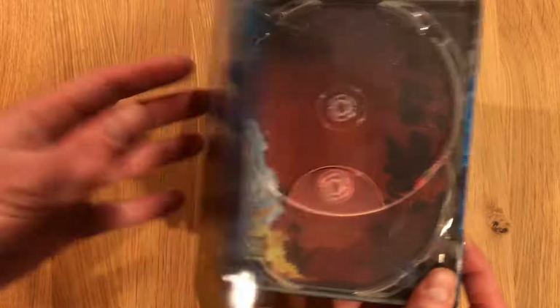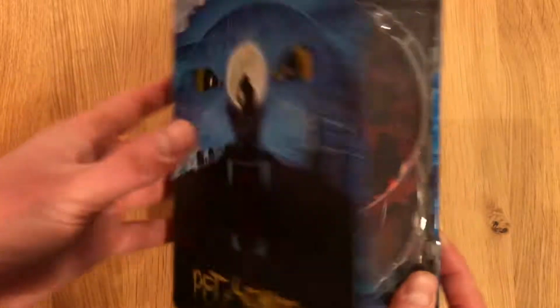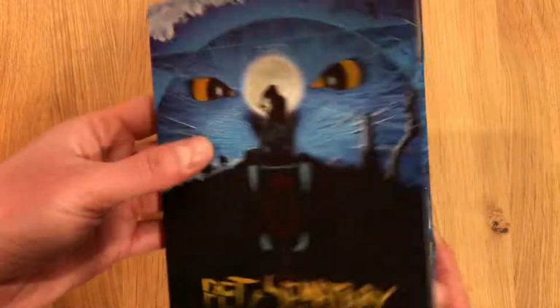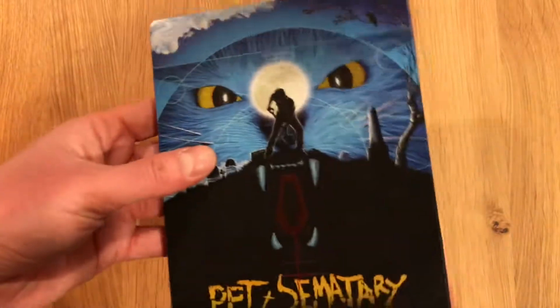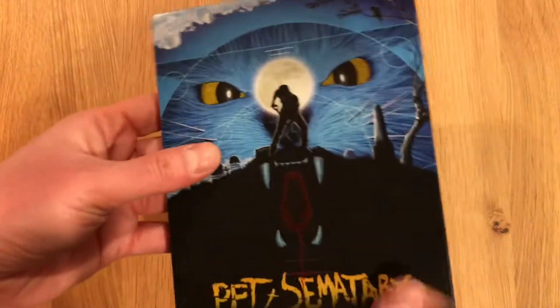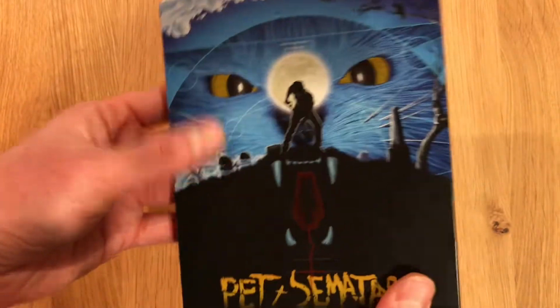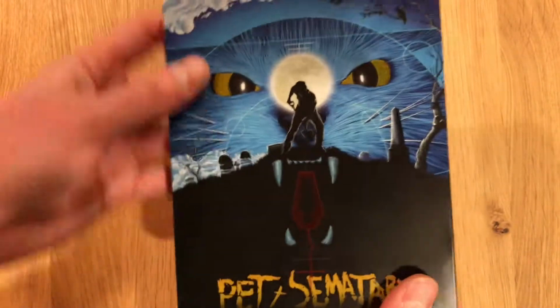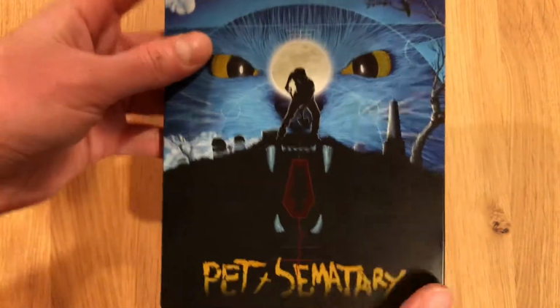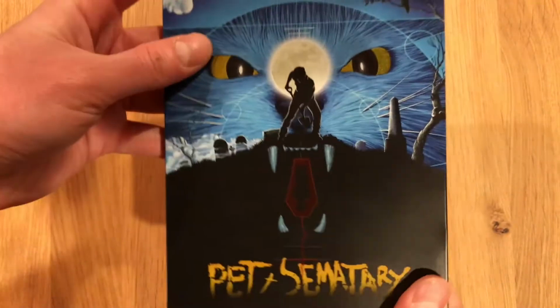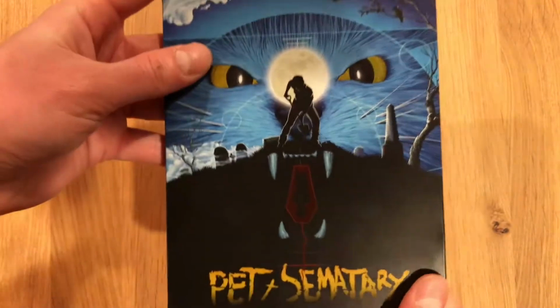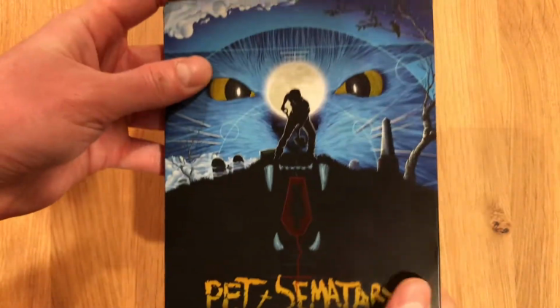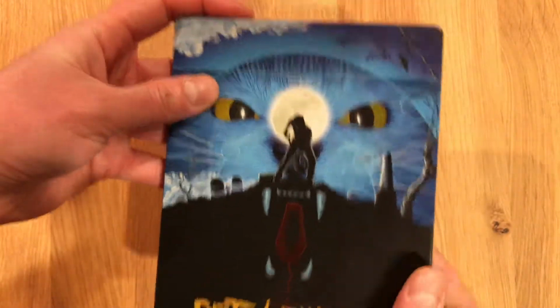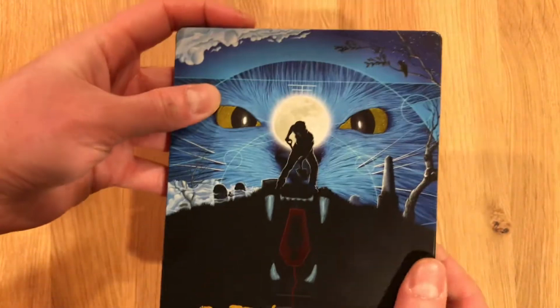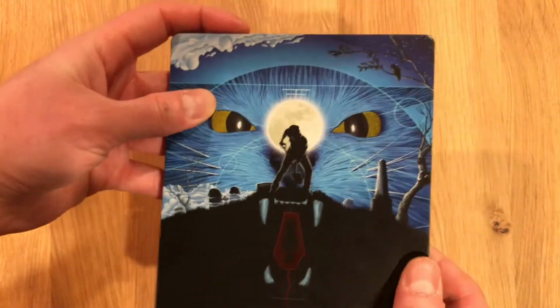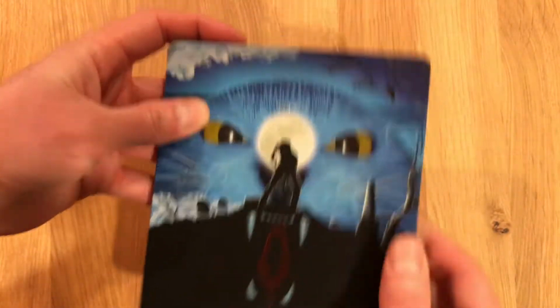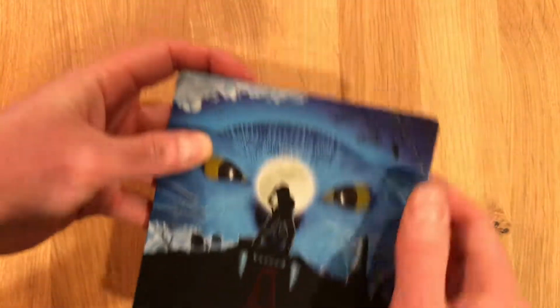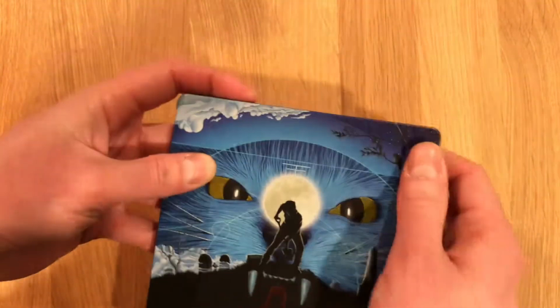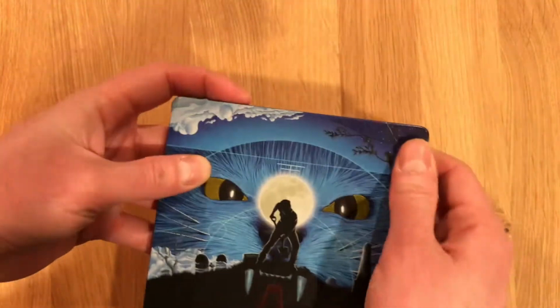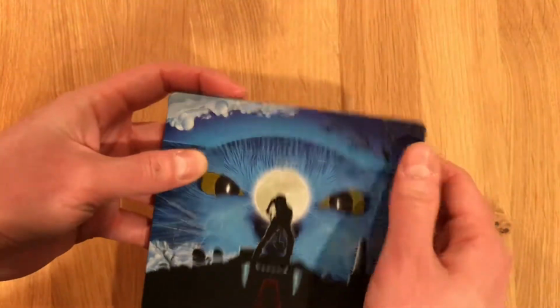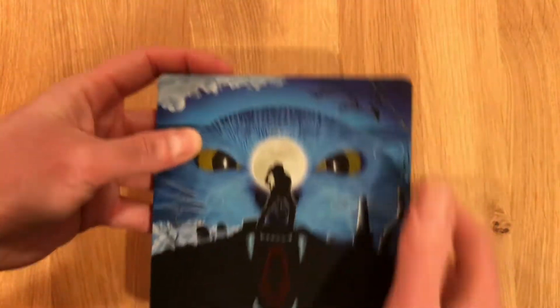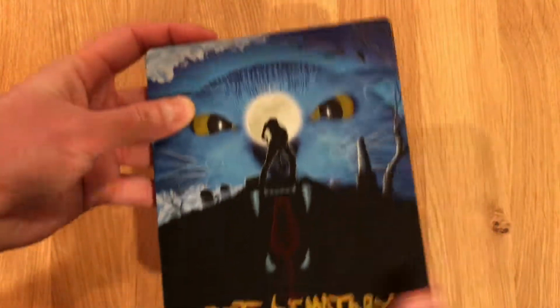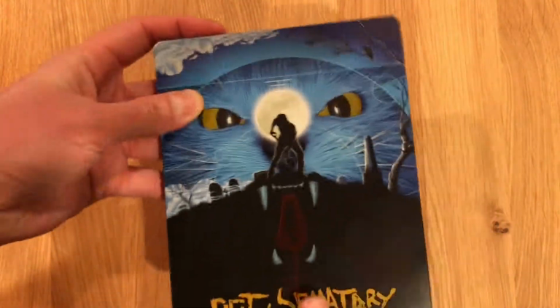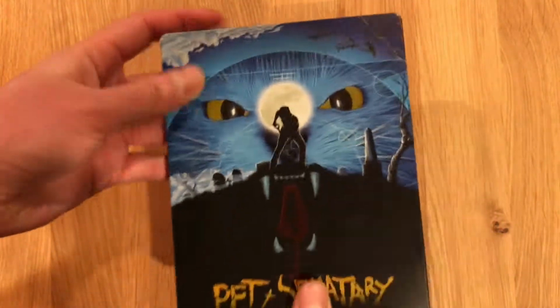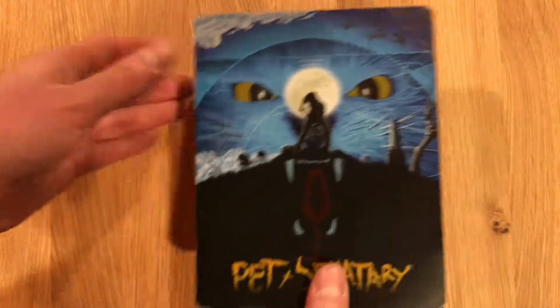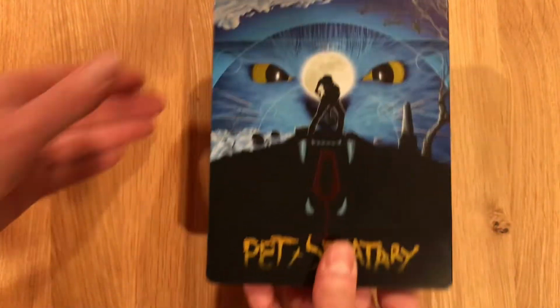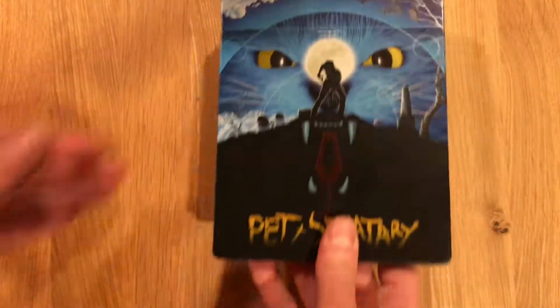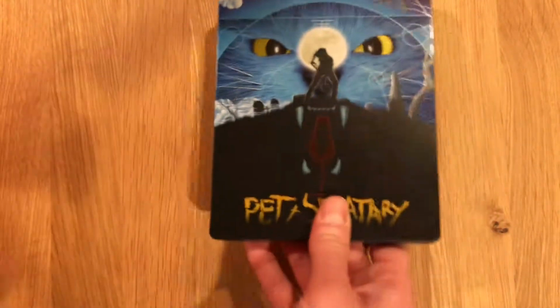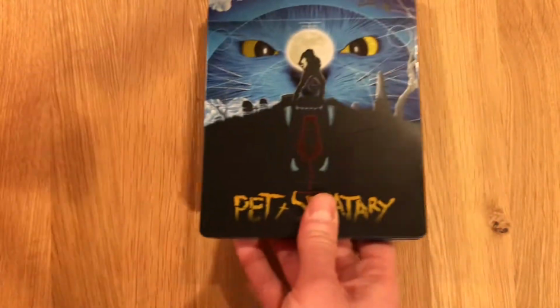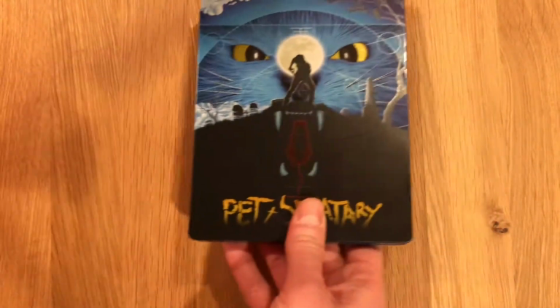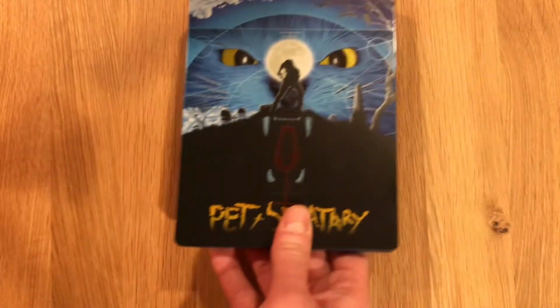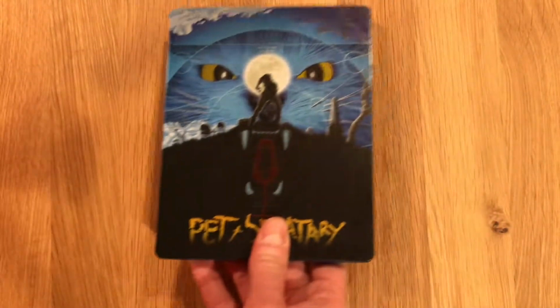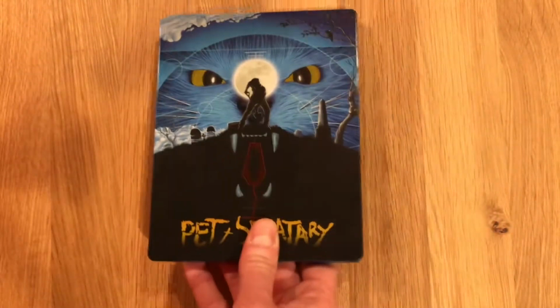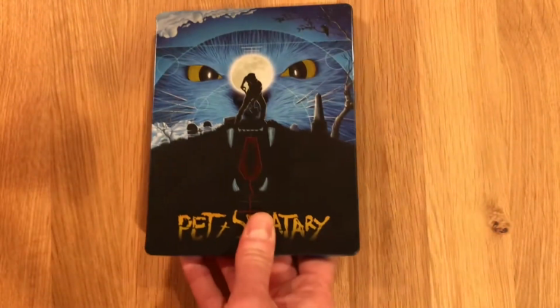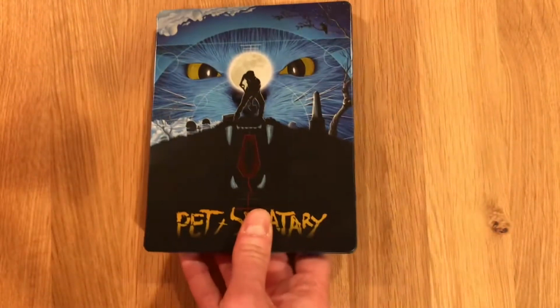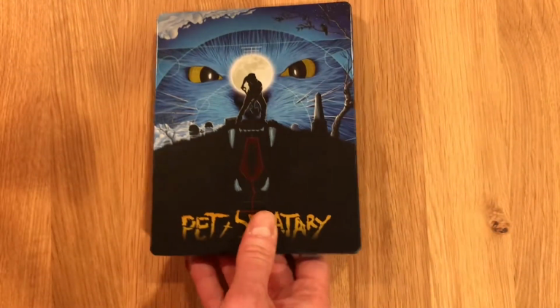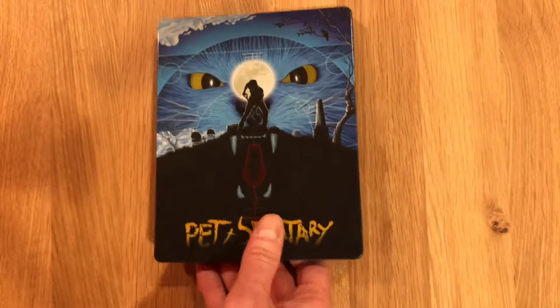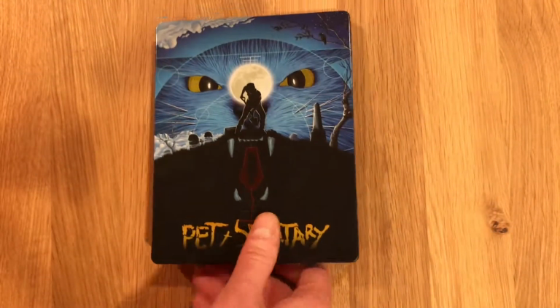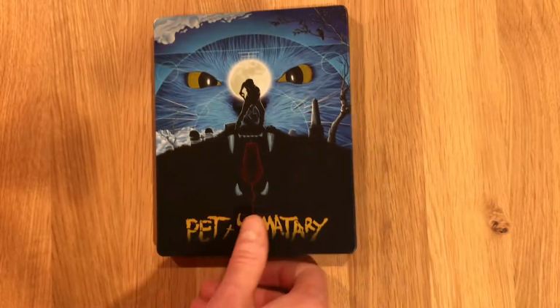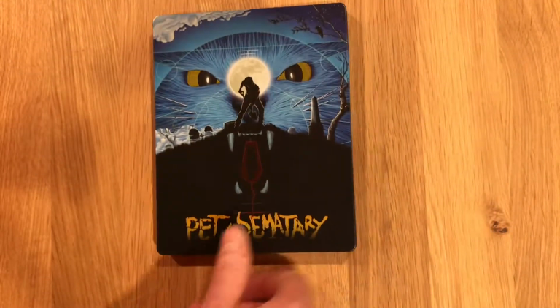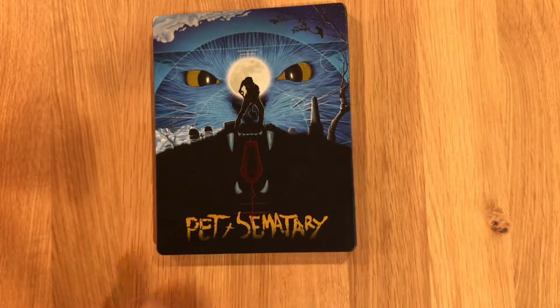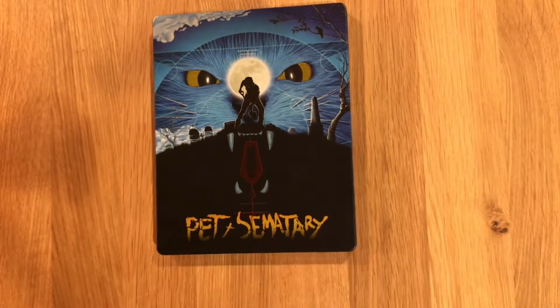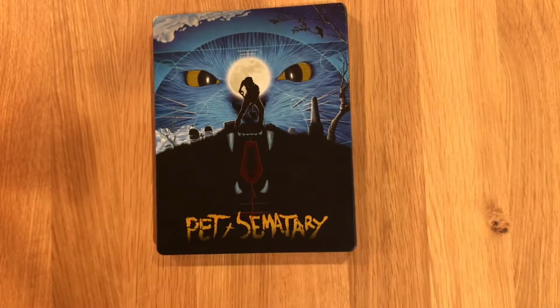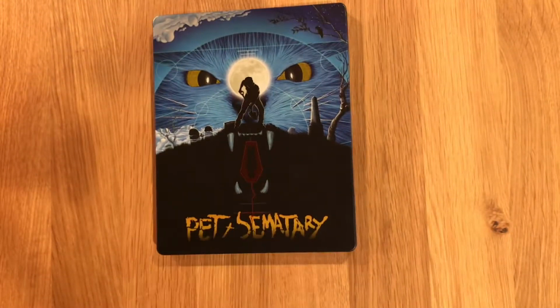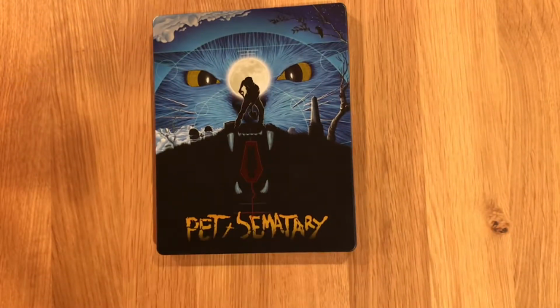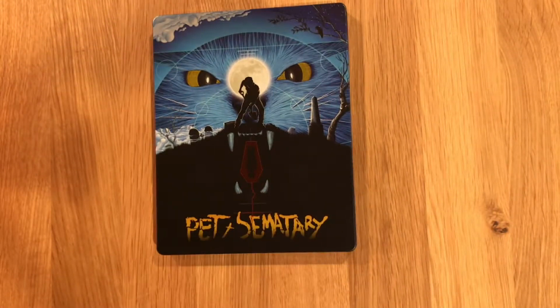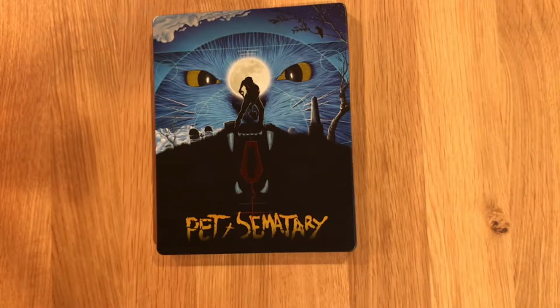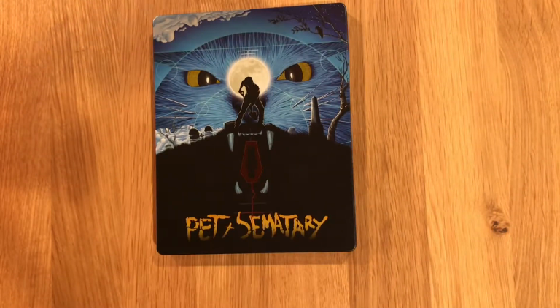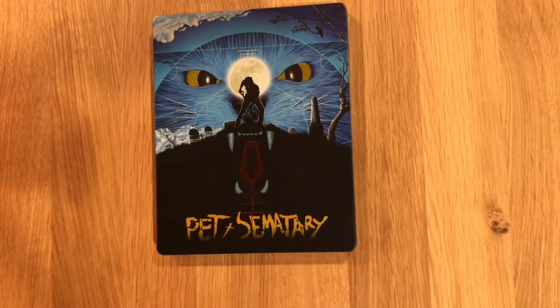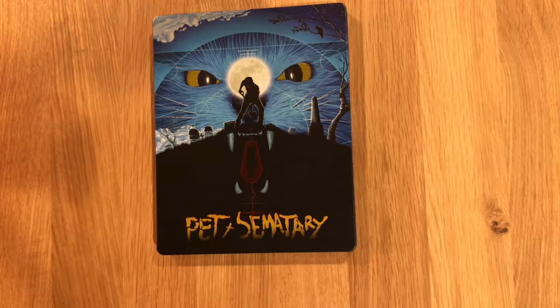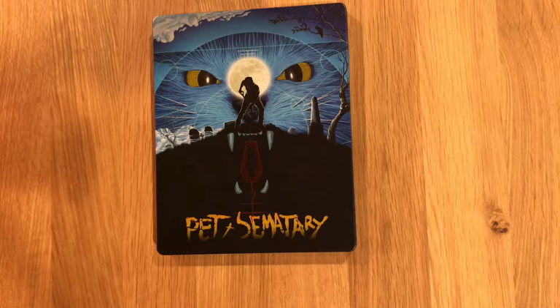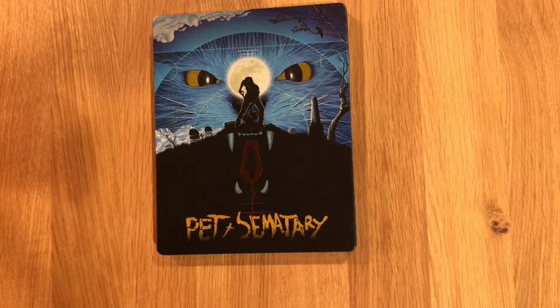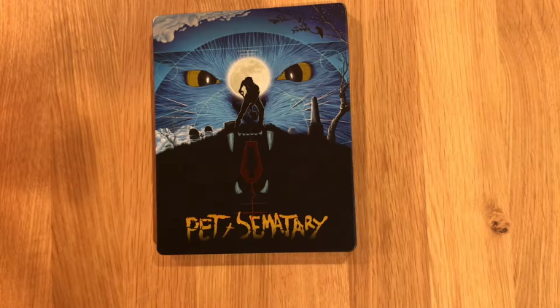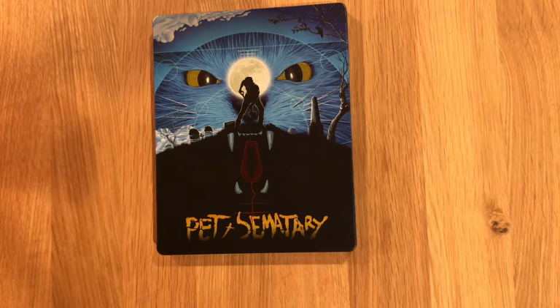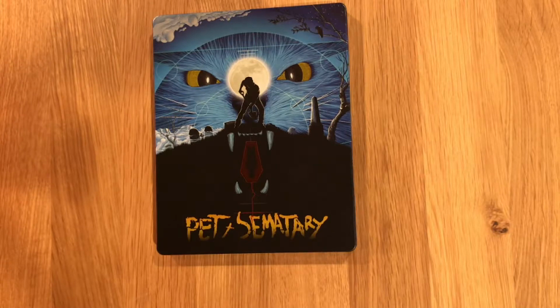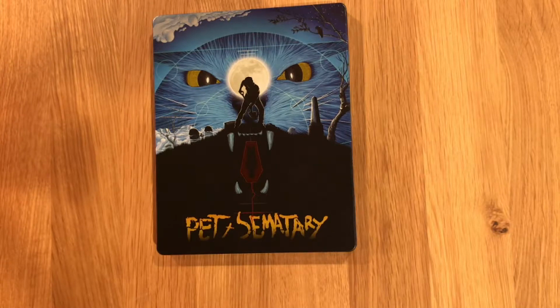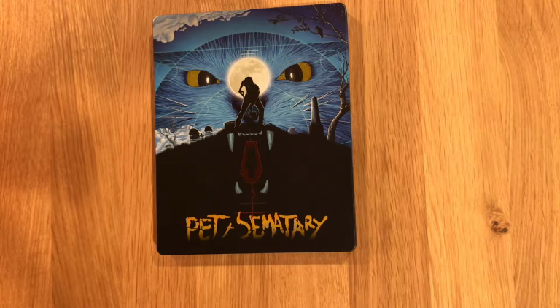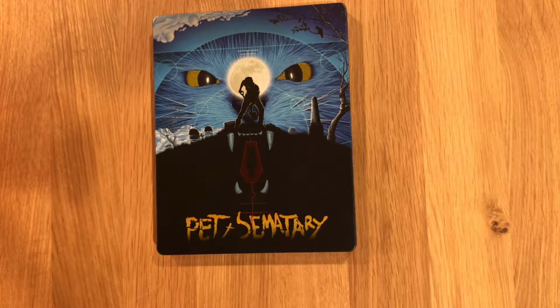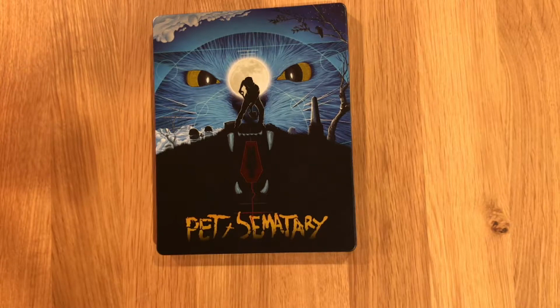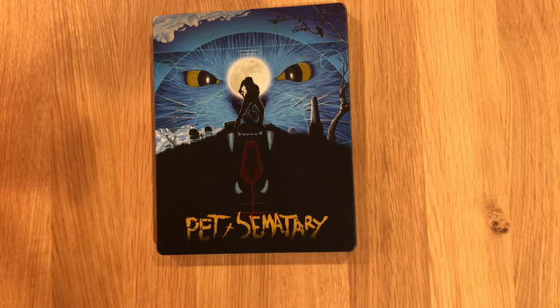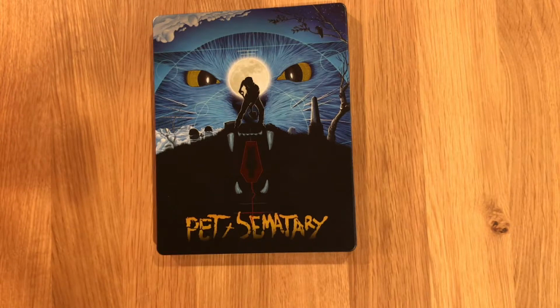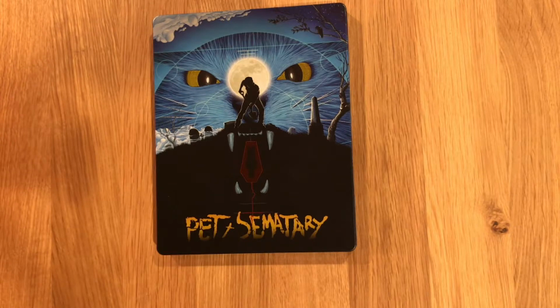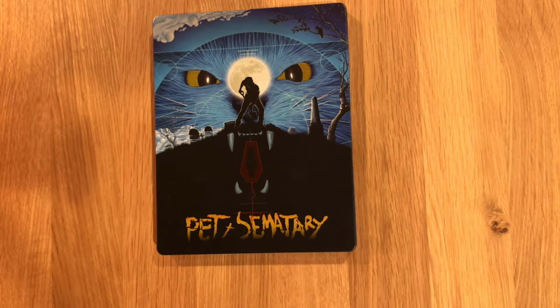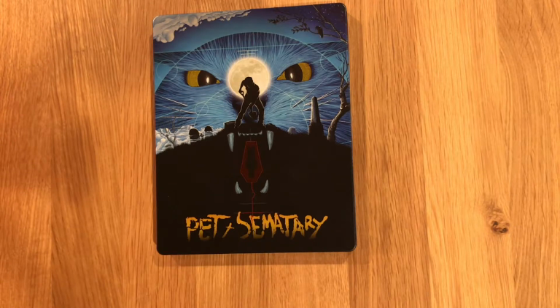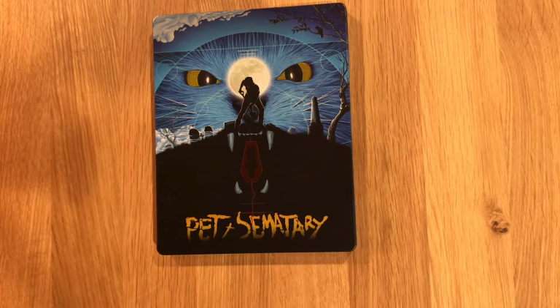This has been a look at Pet Sematary, the 4K Steelbook. Thanks for watching. Check out some of my other videos. I love this.